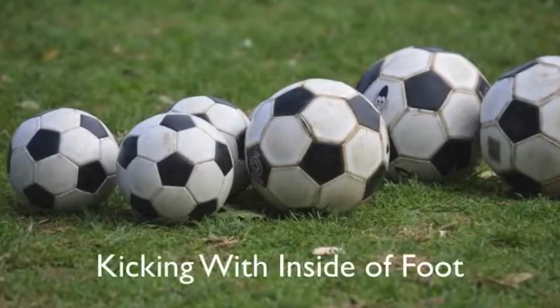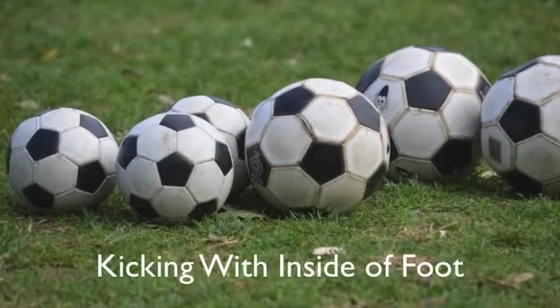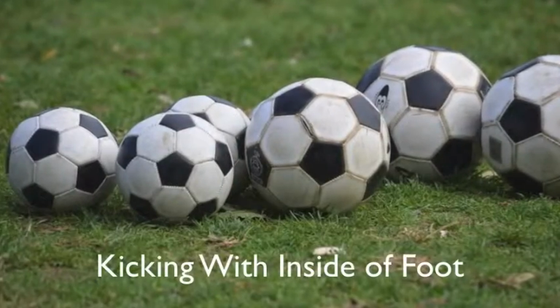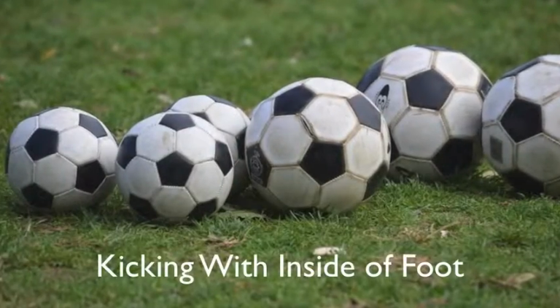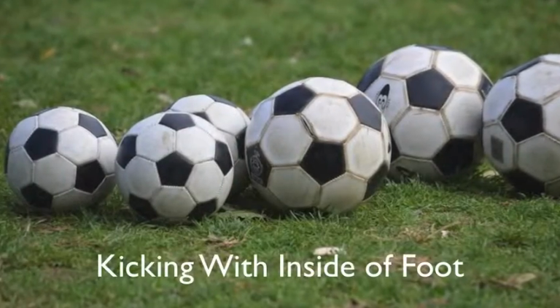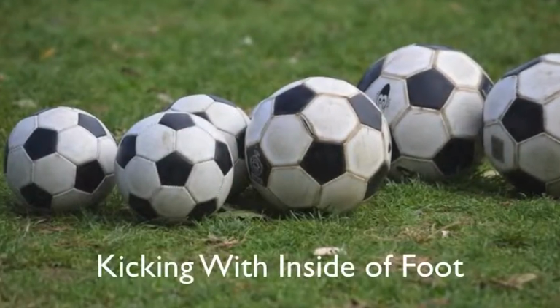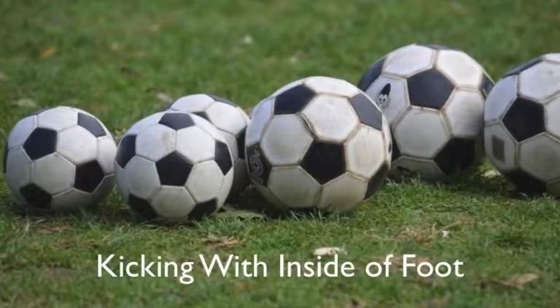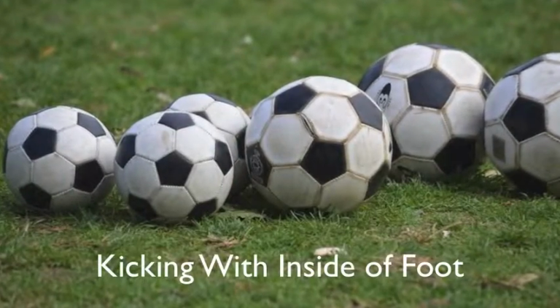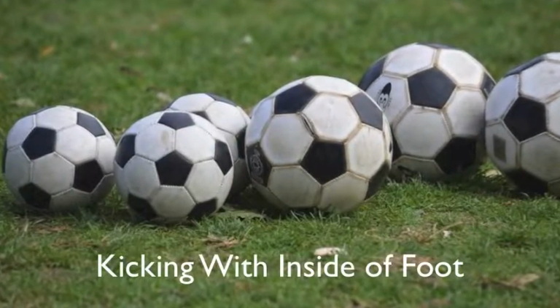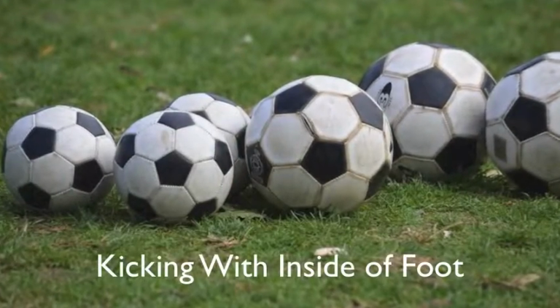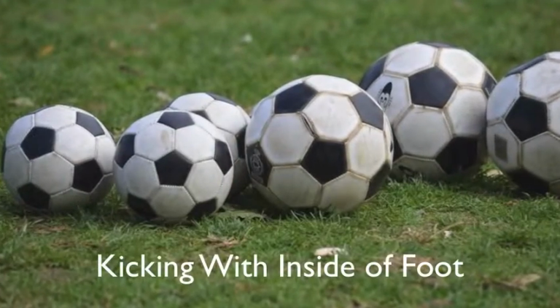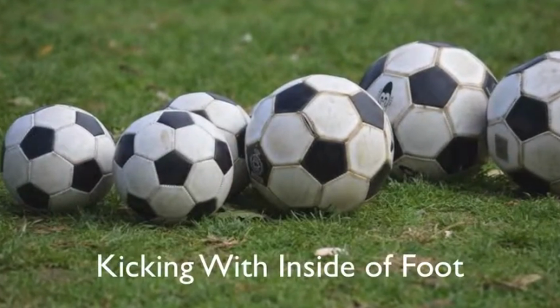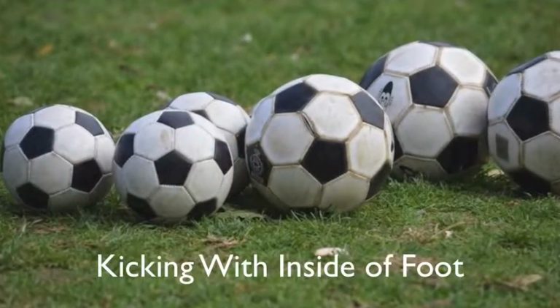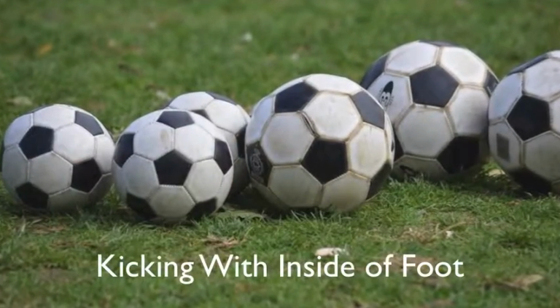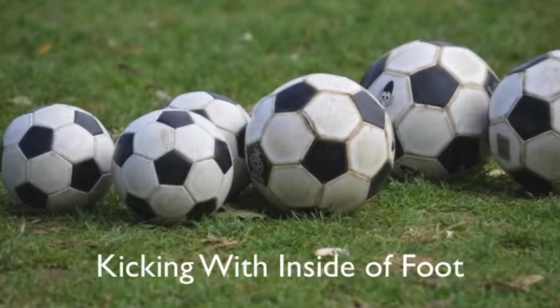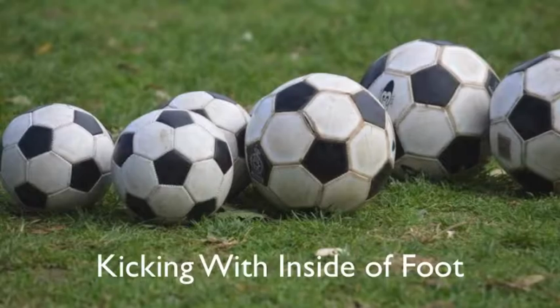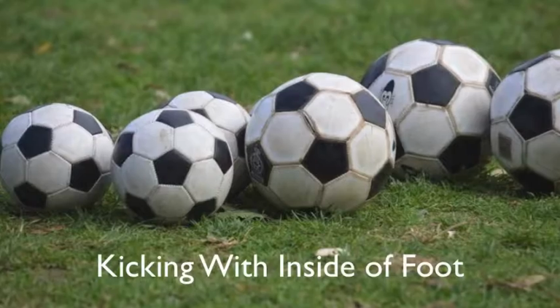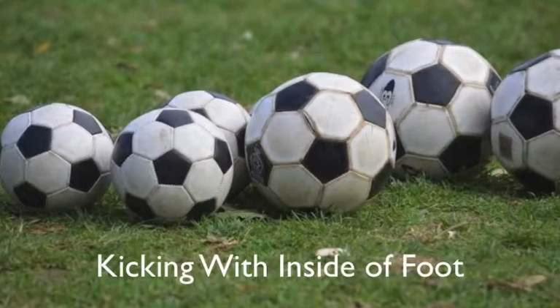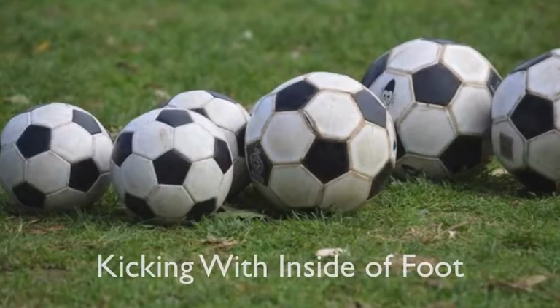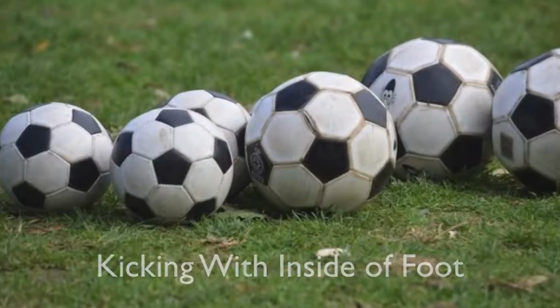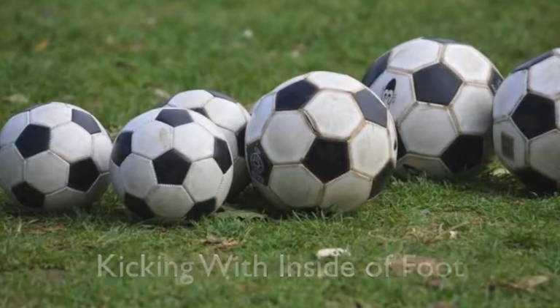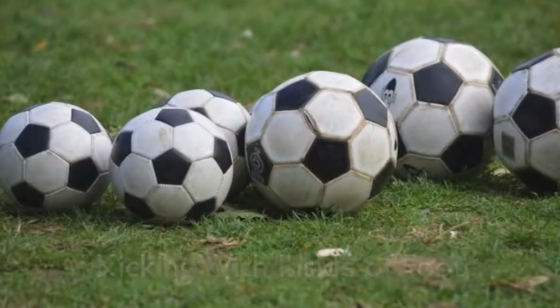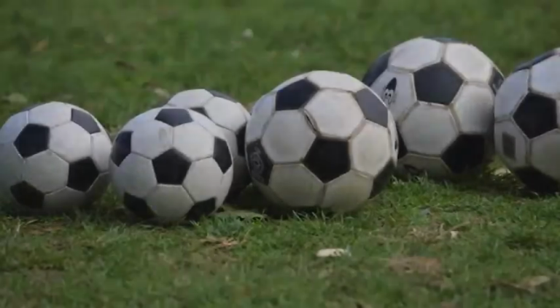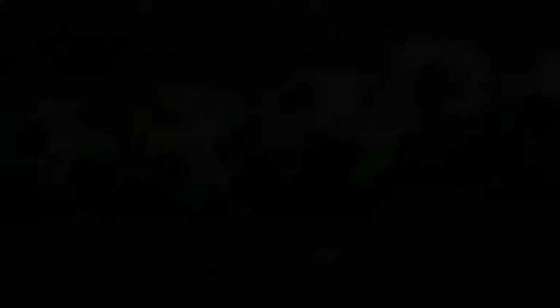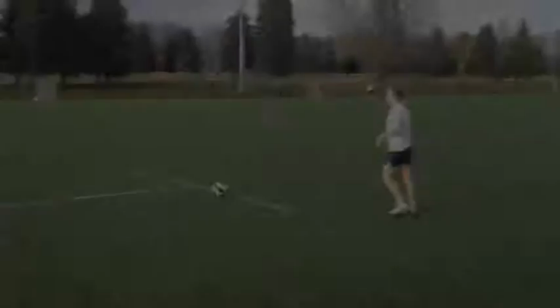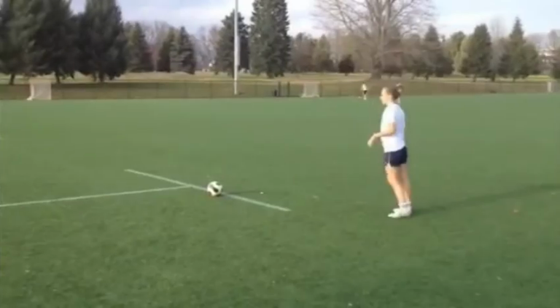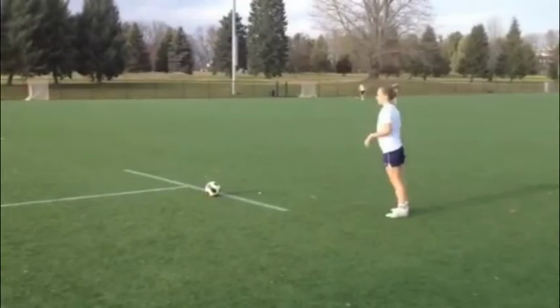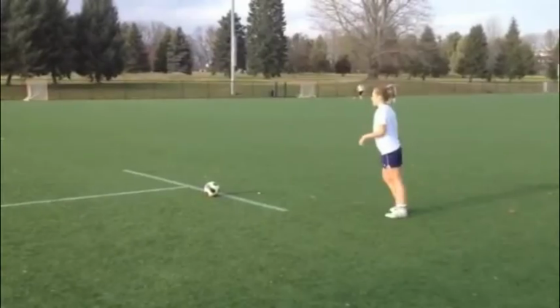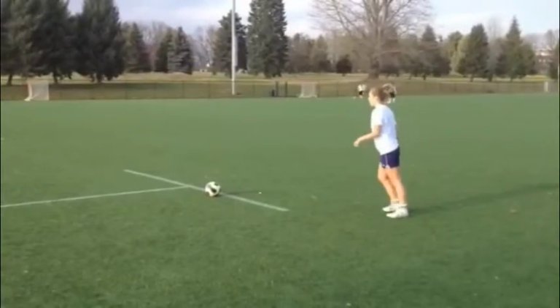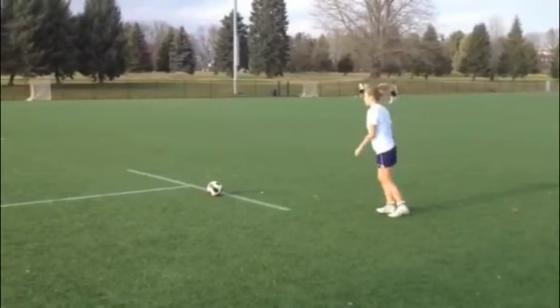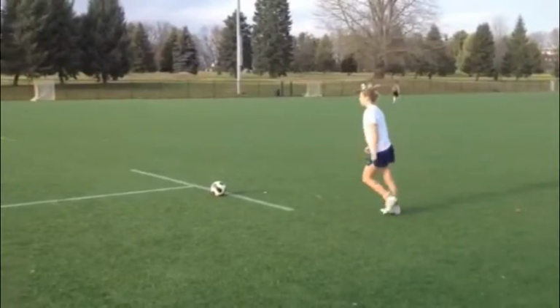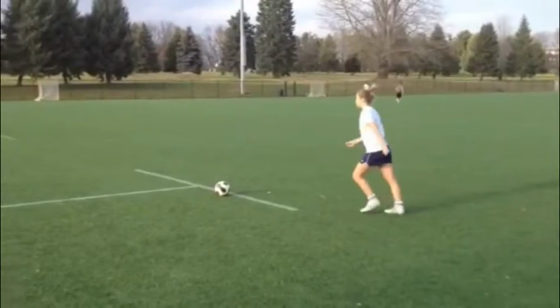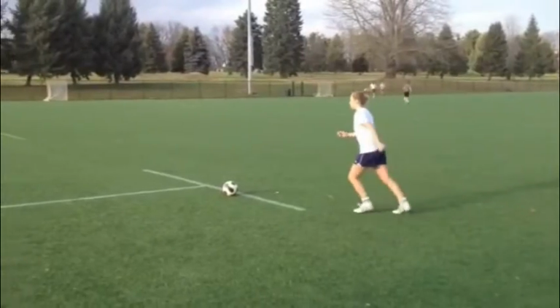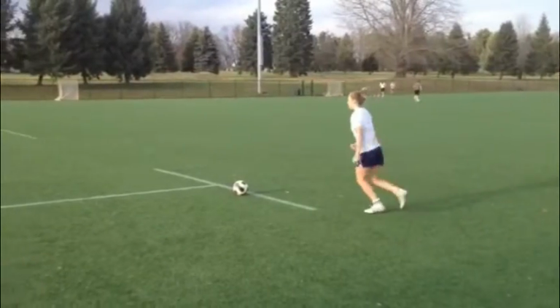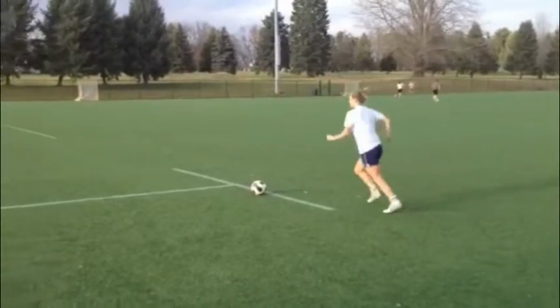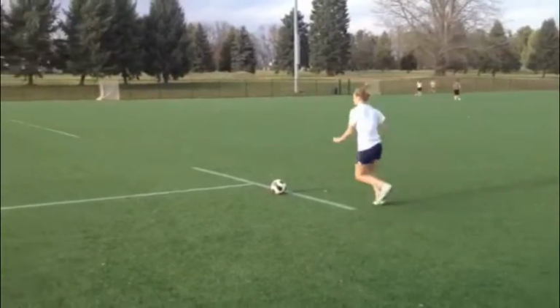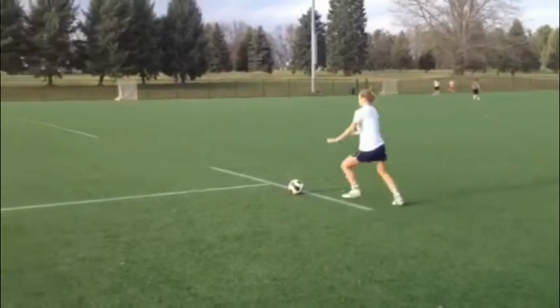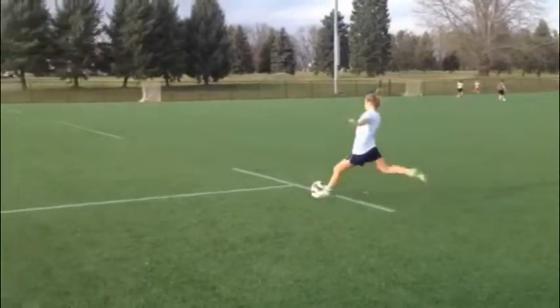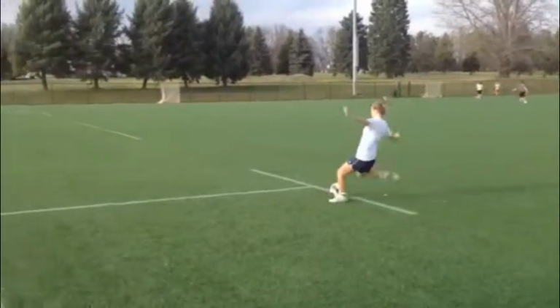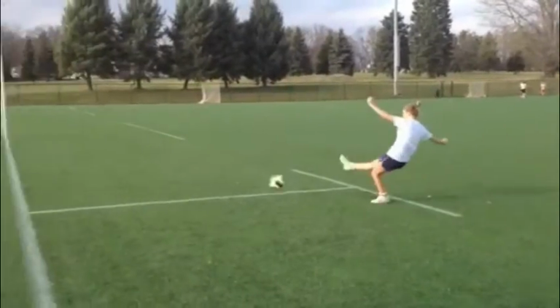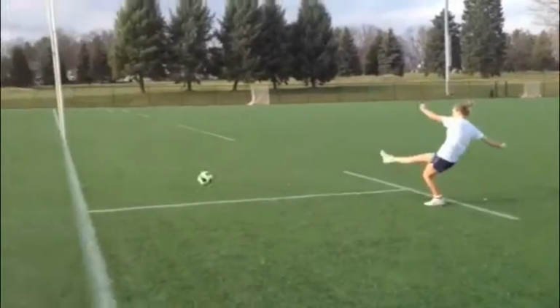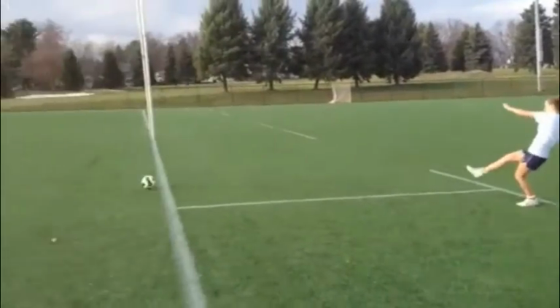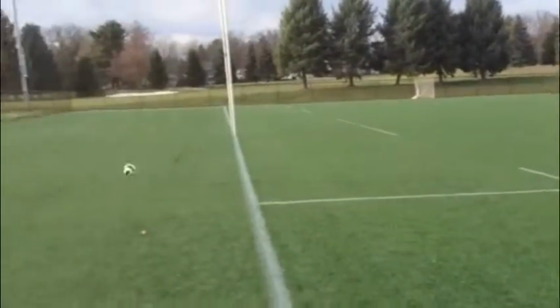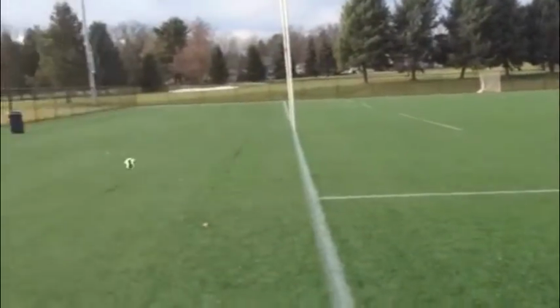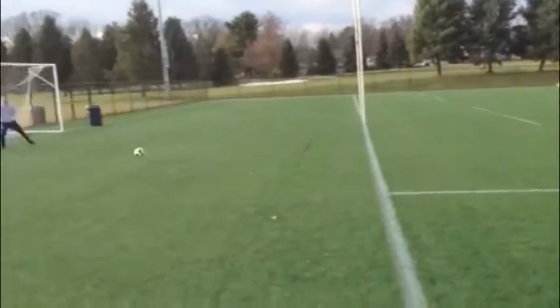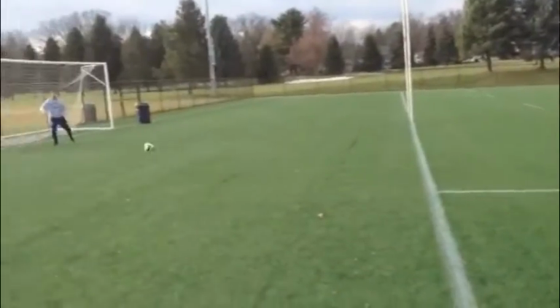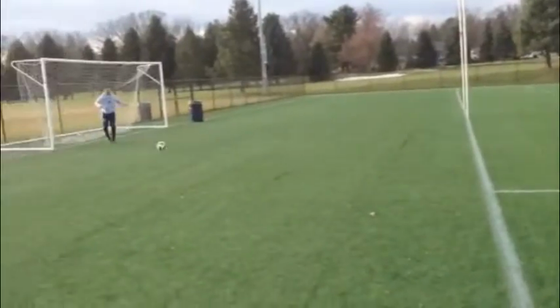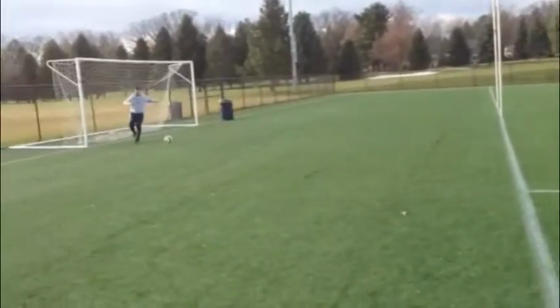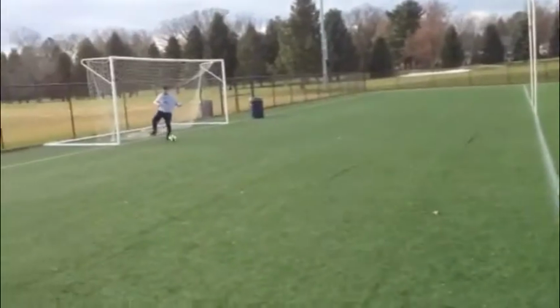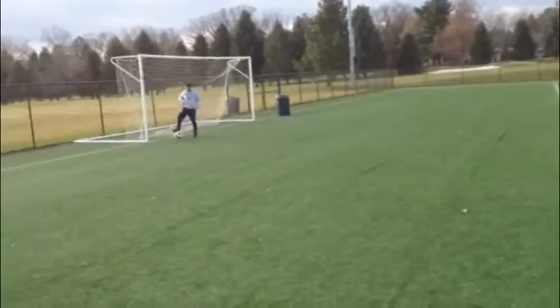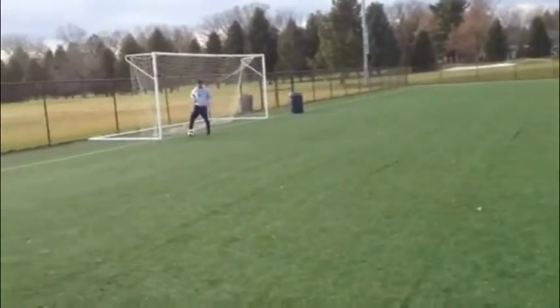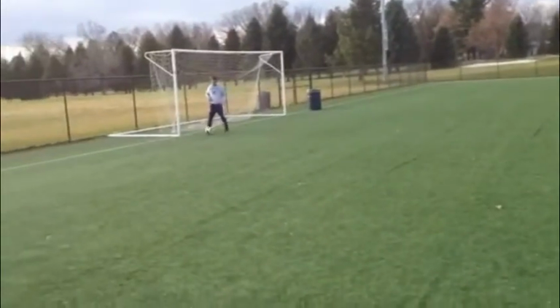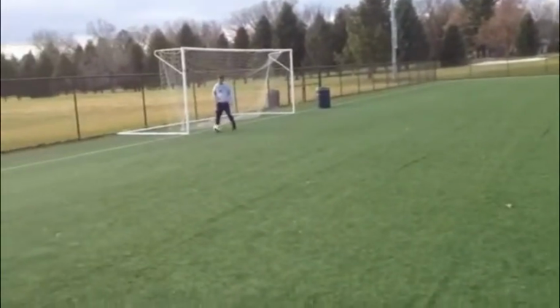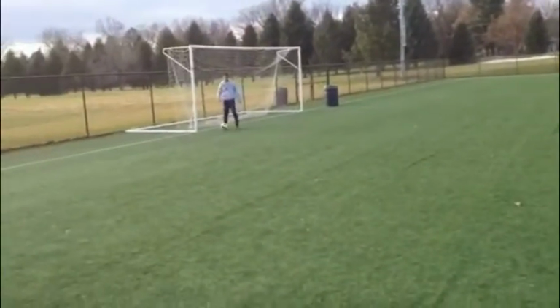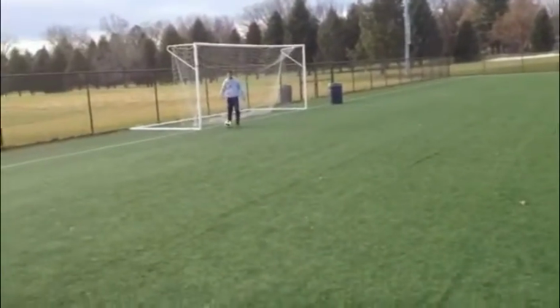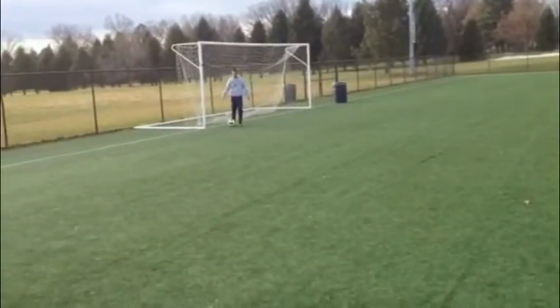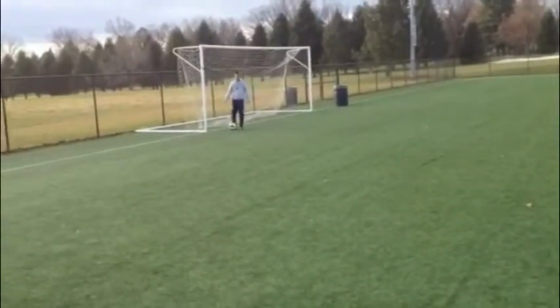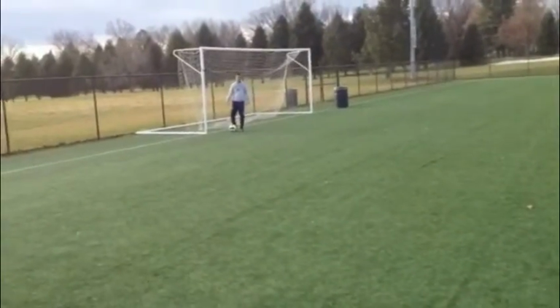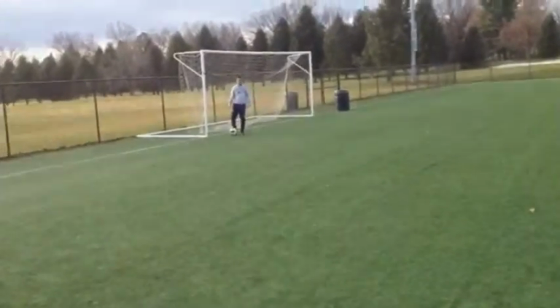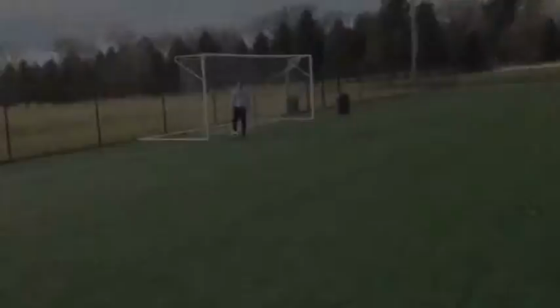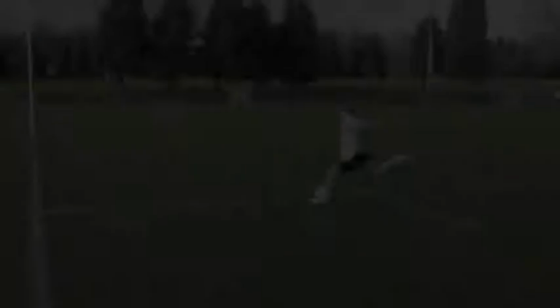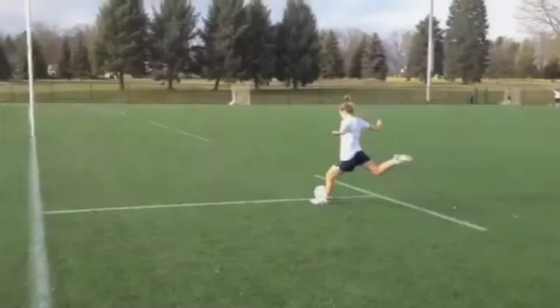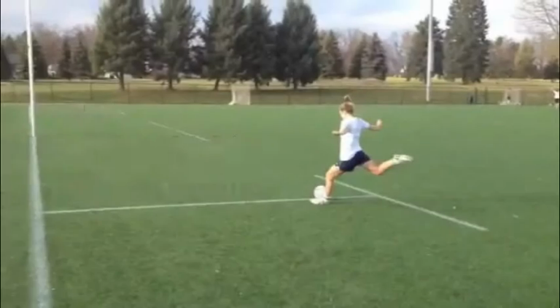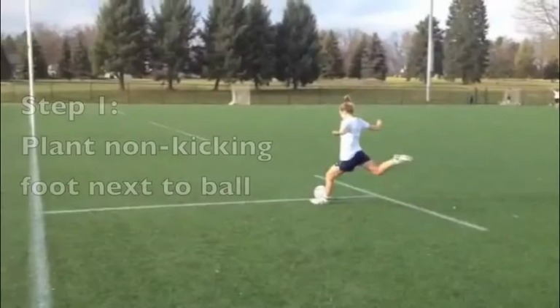Kicking with the inside of your foot is primarily used for kicking short distances or passing.